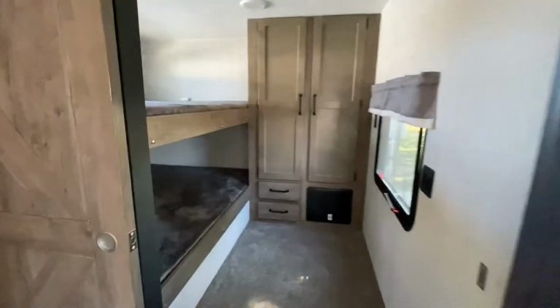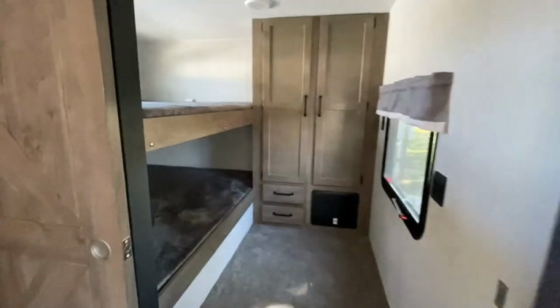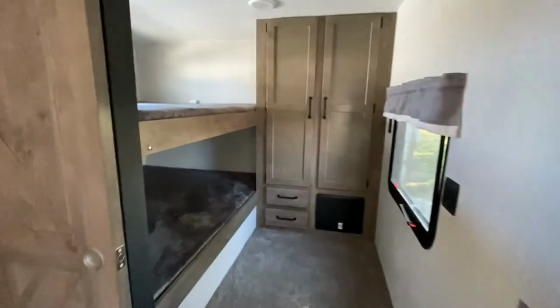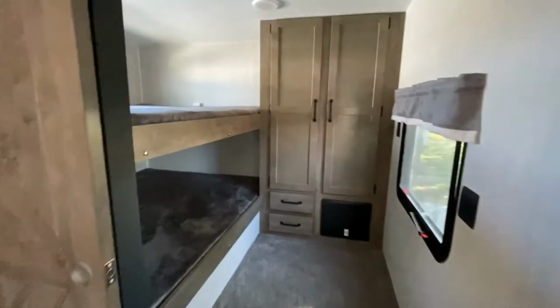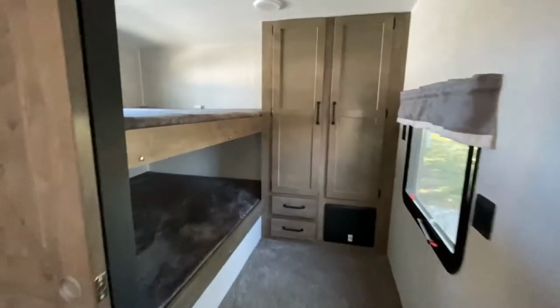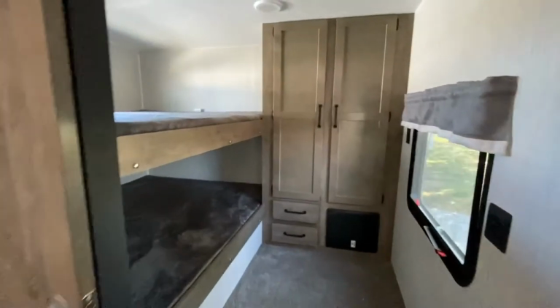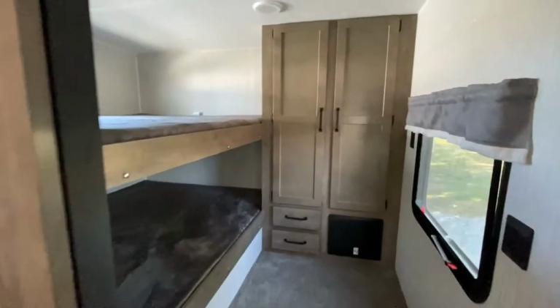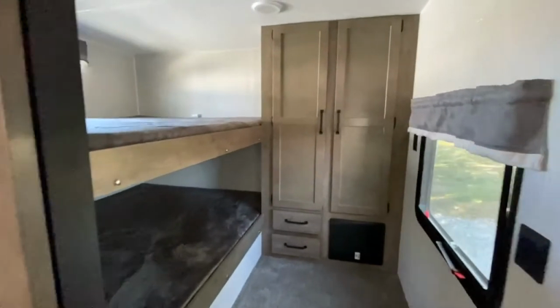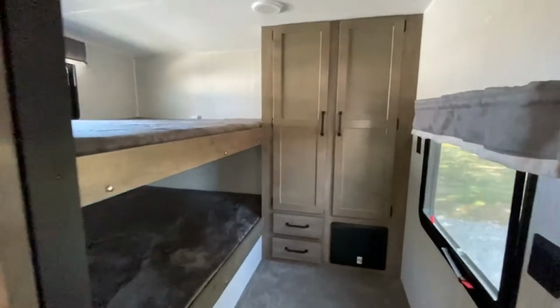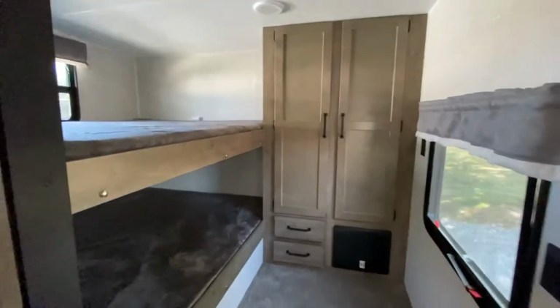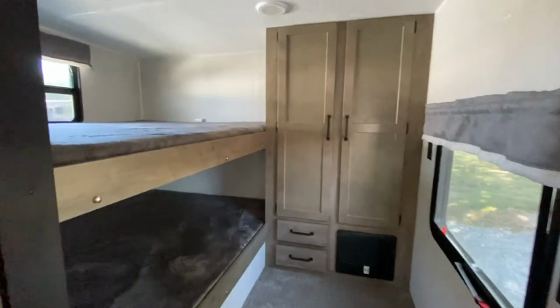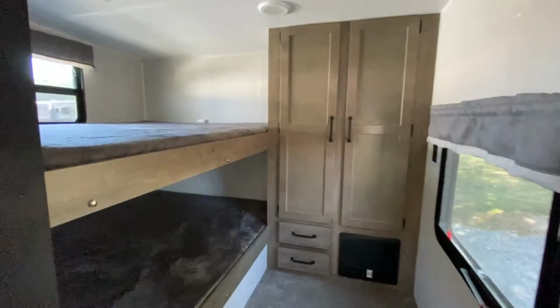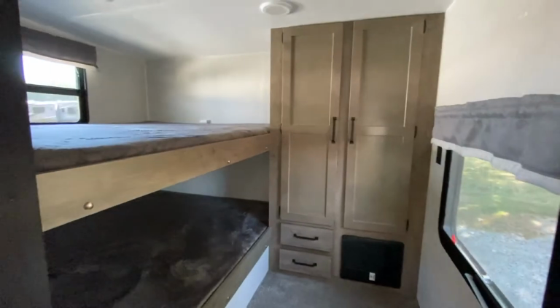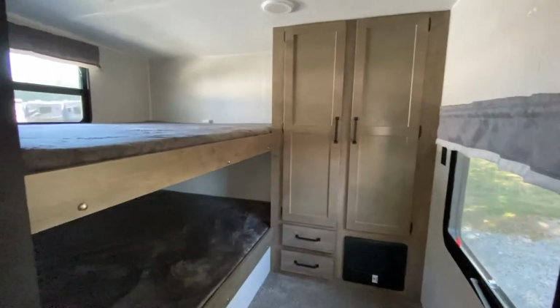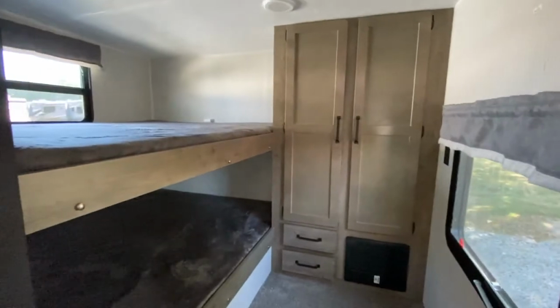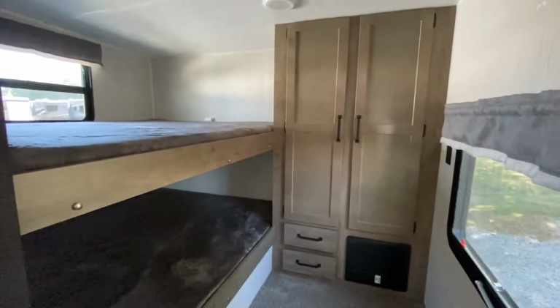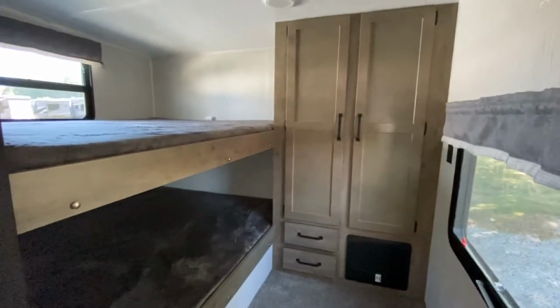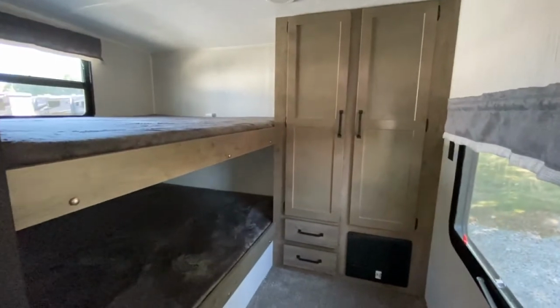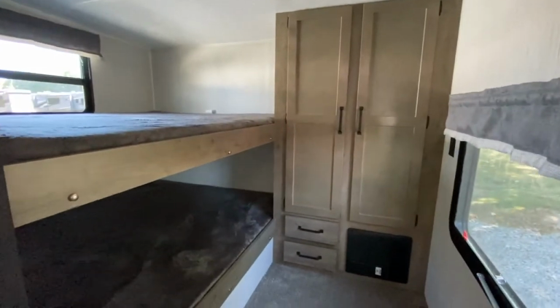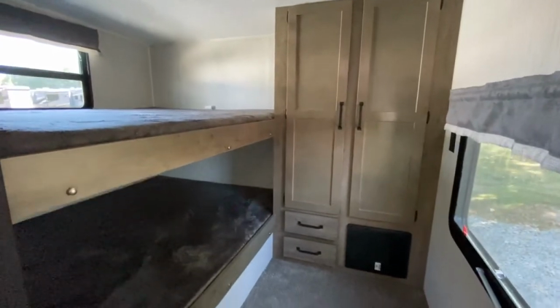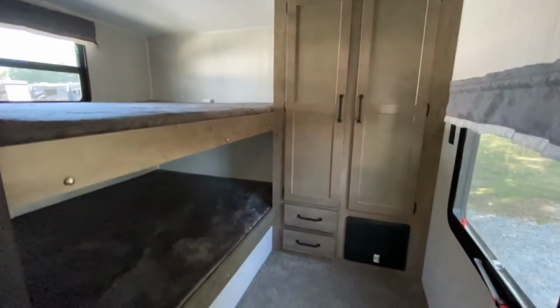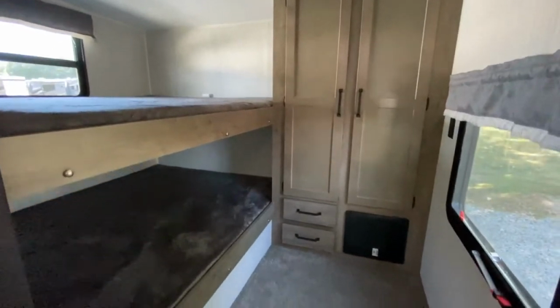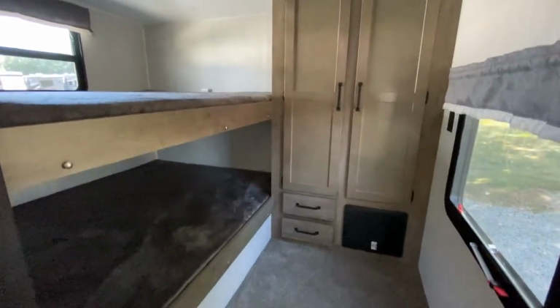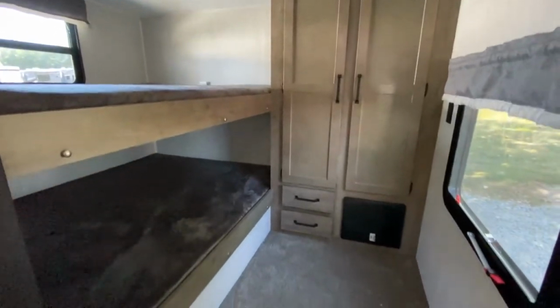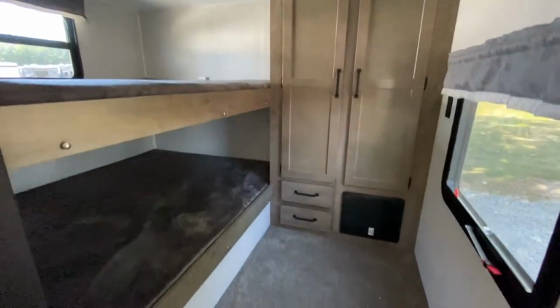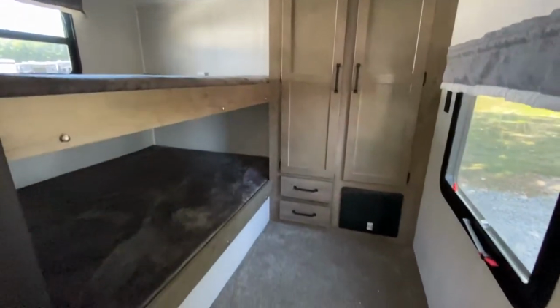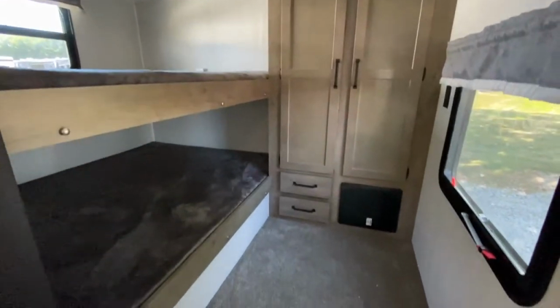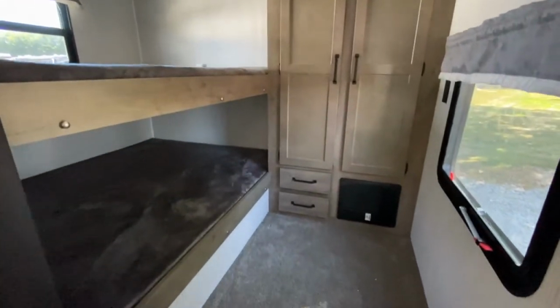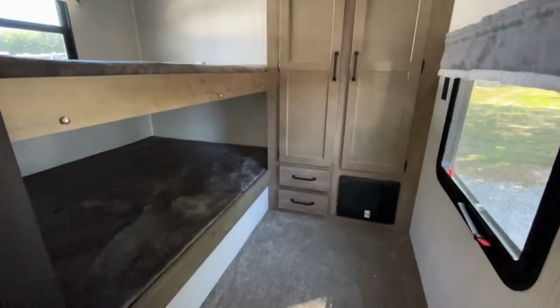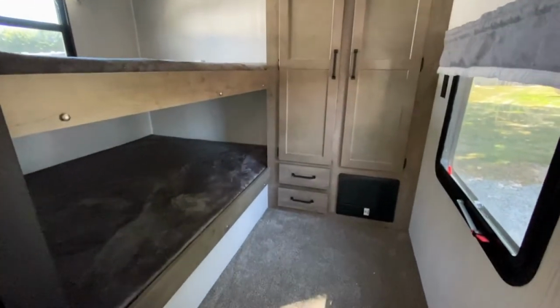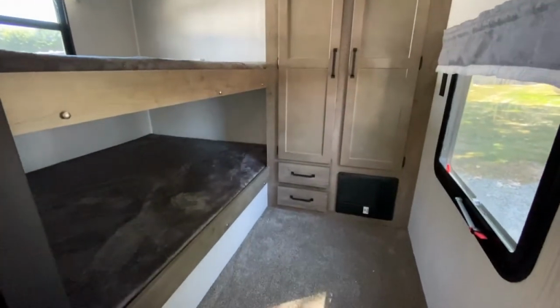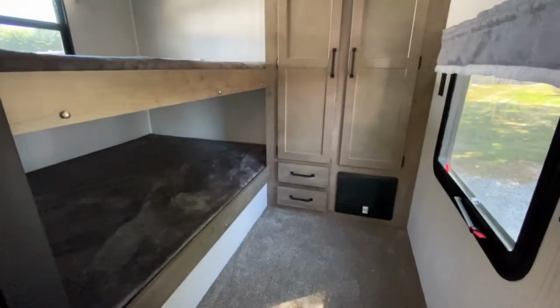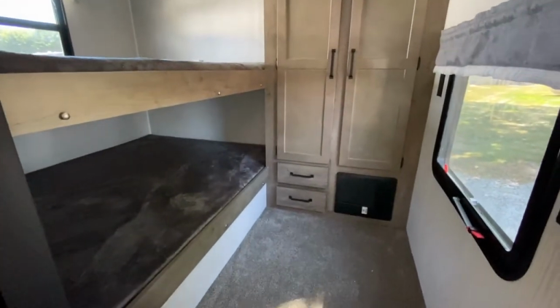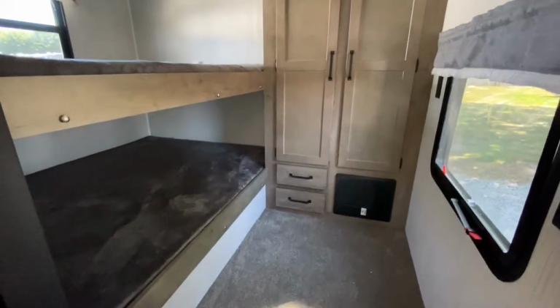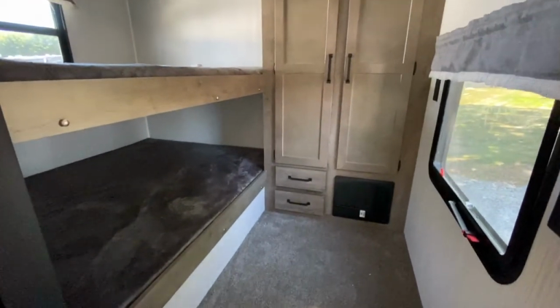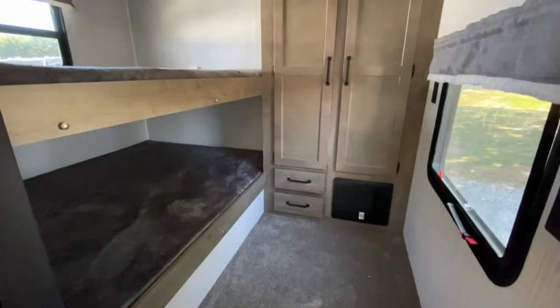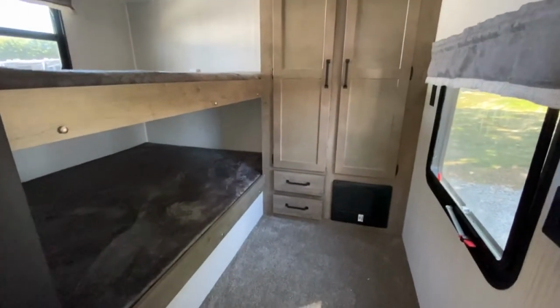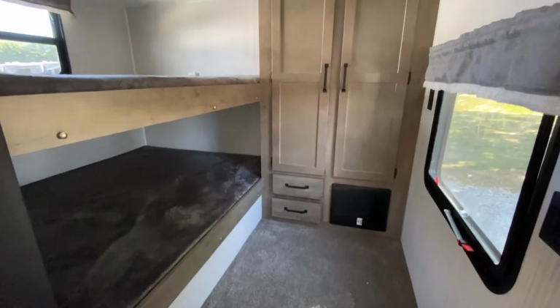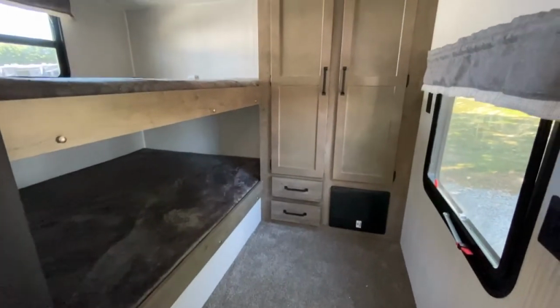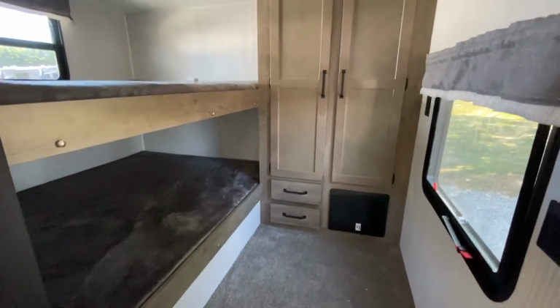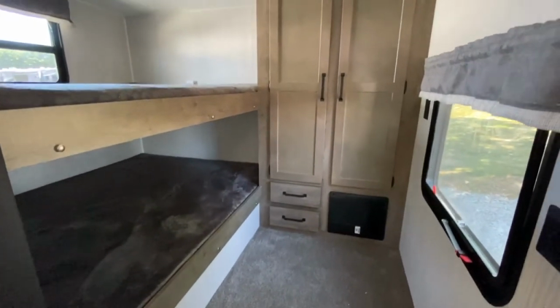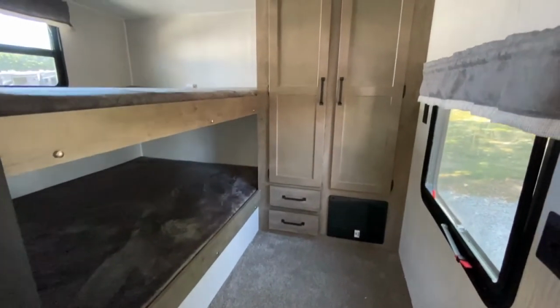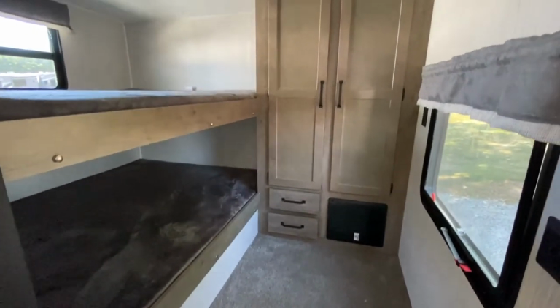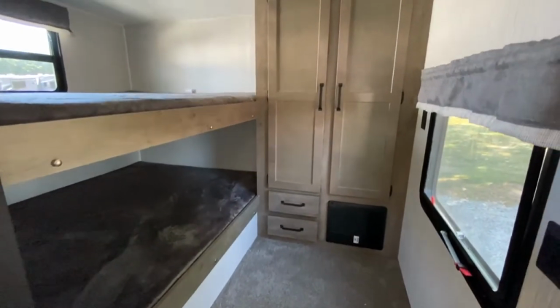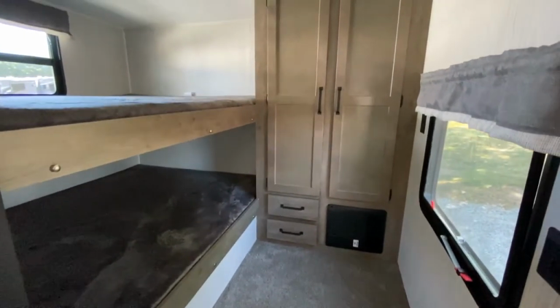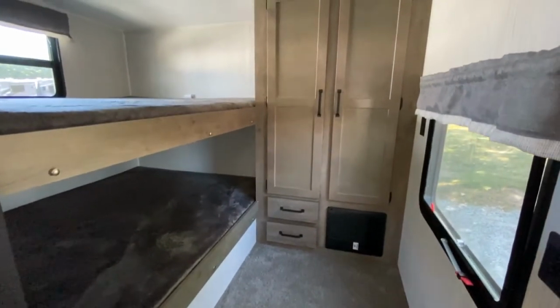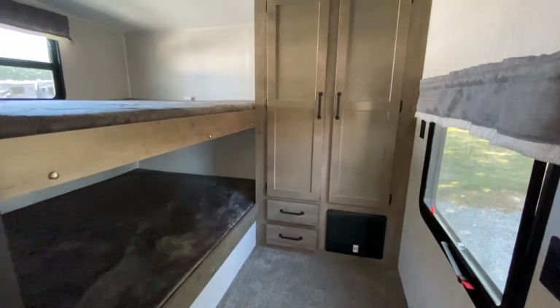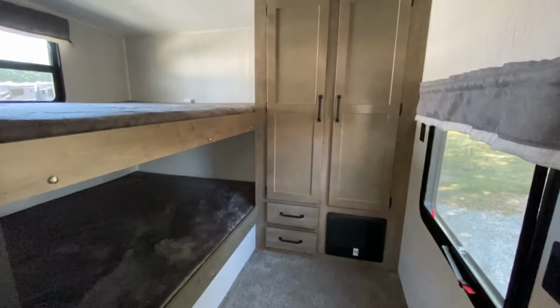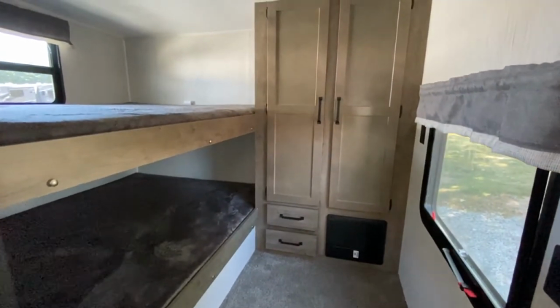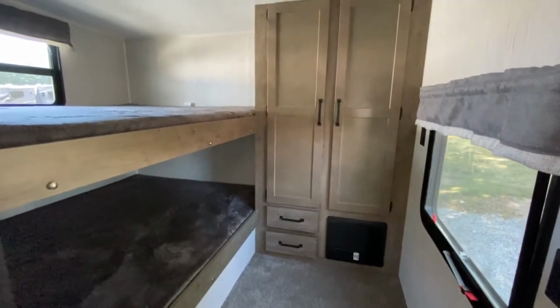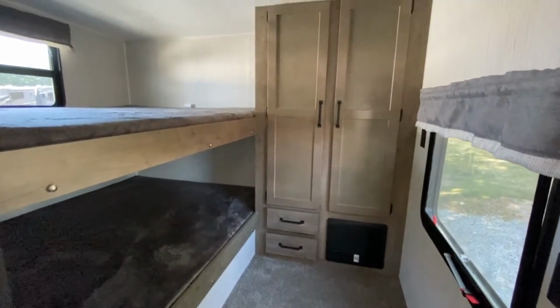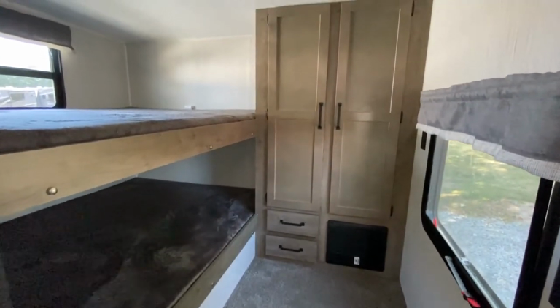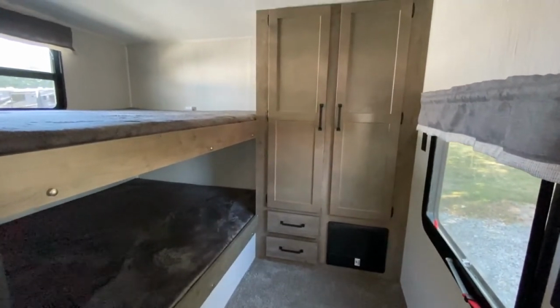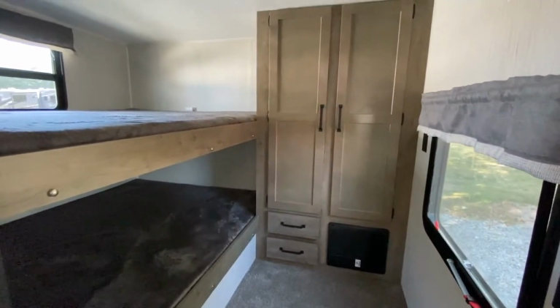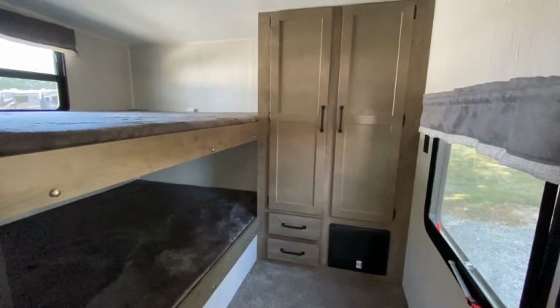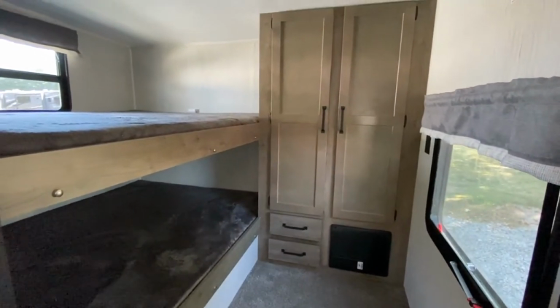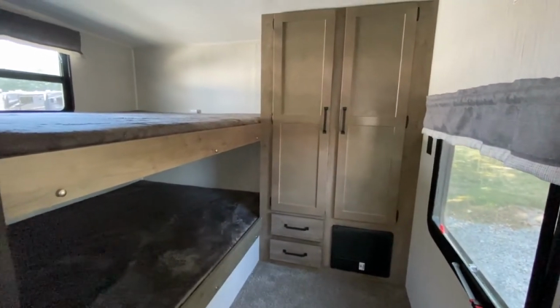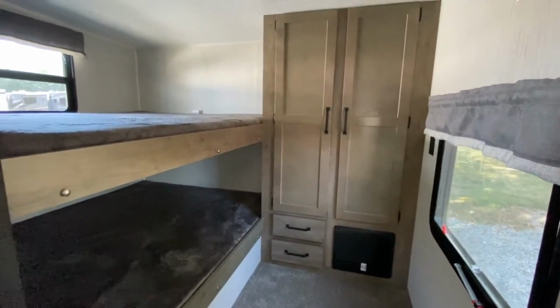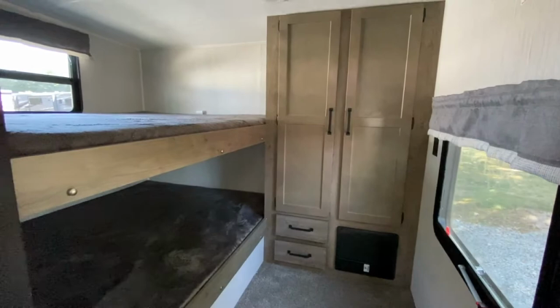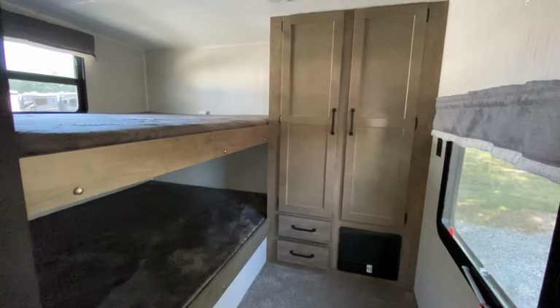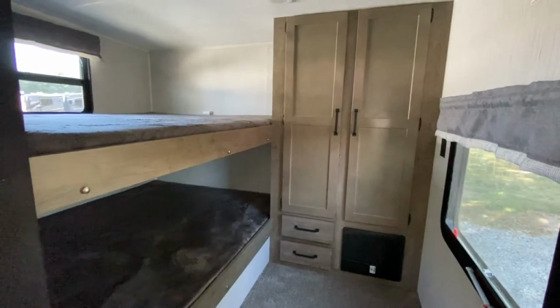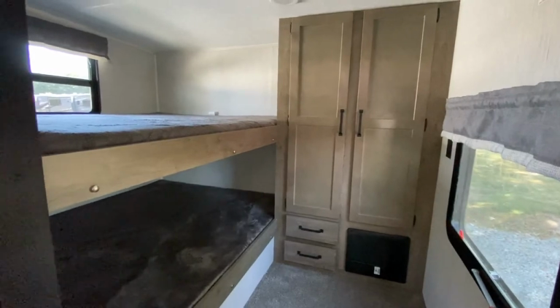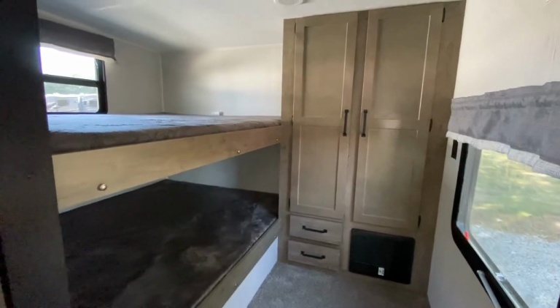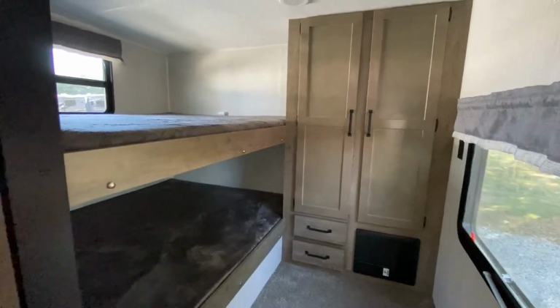You've got two double-over-double bunks back there, and a lot of good storage space back there to store the kids' clothes.